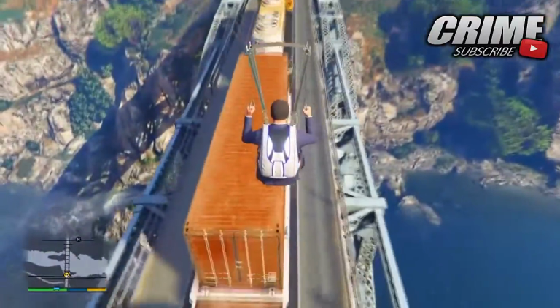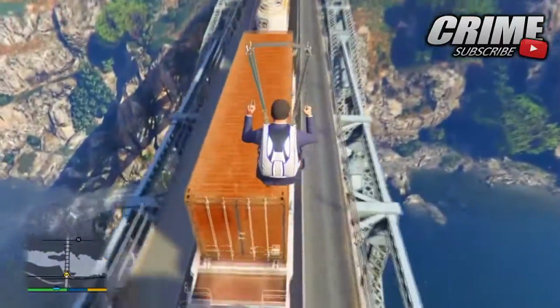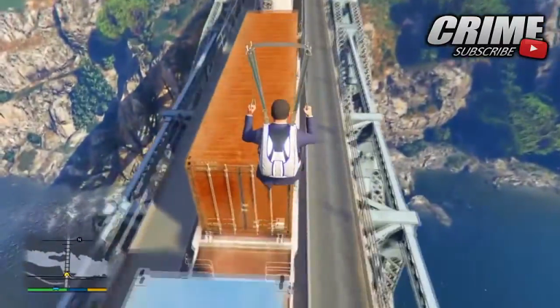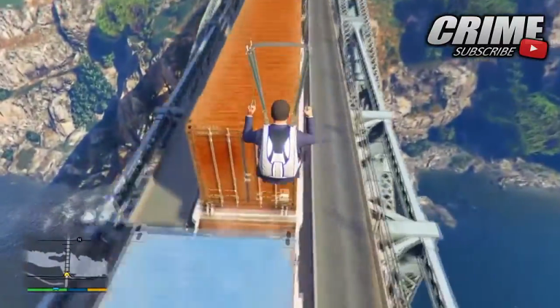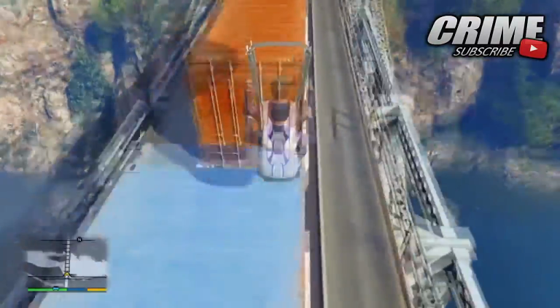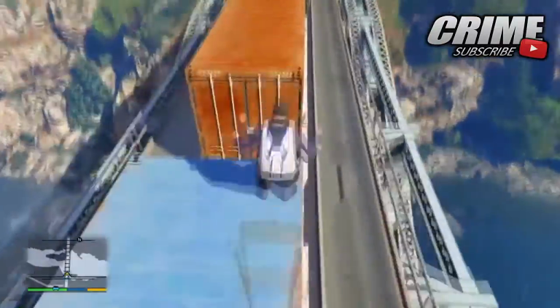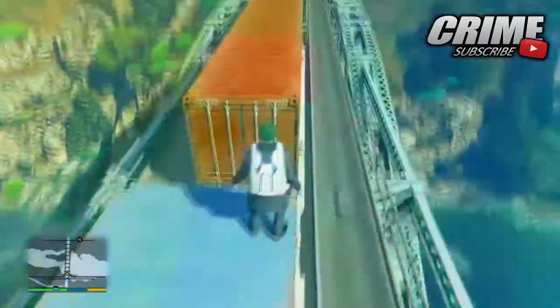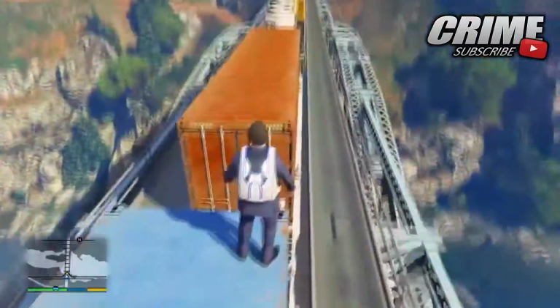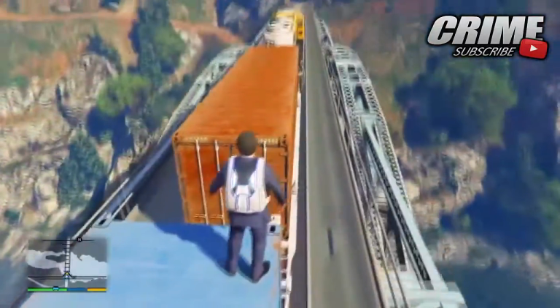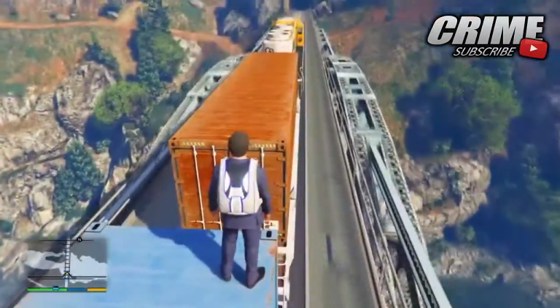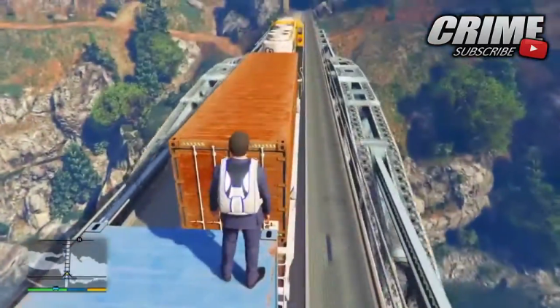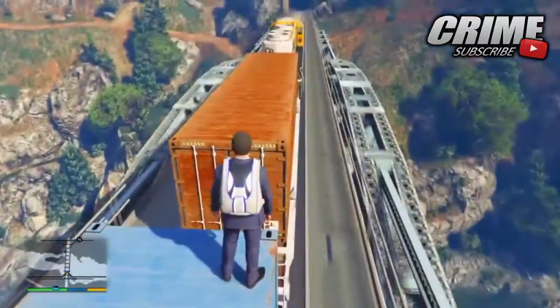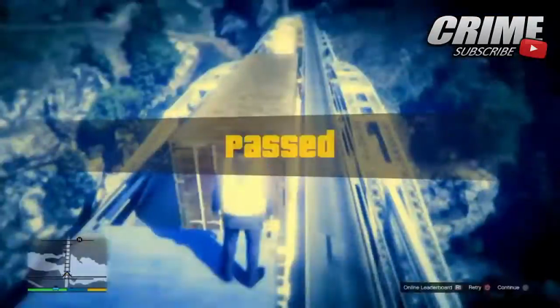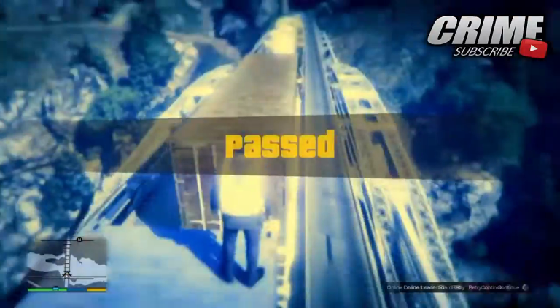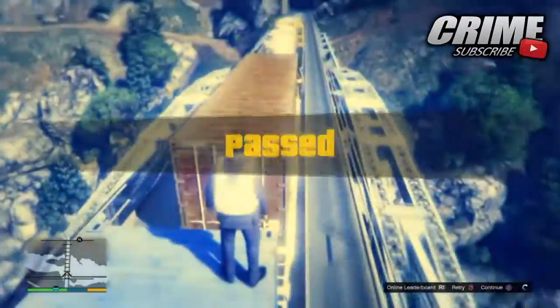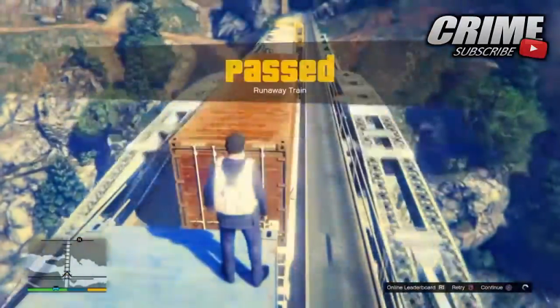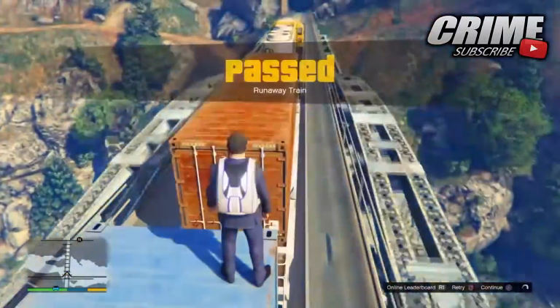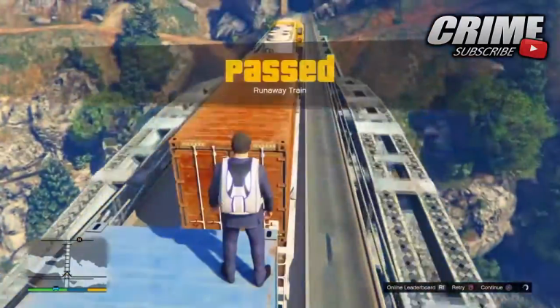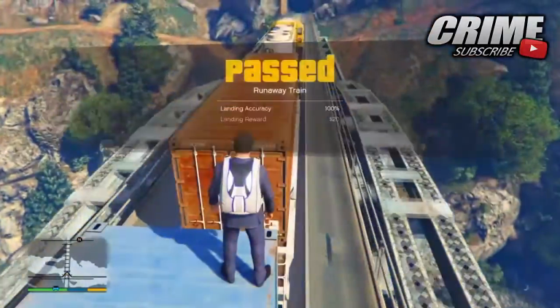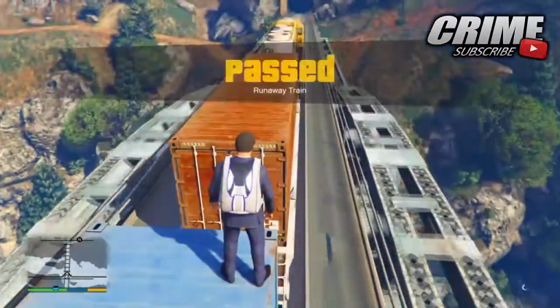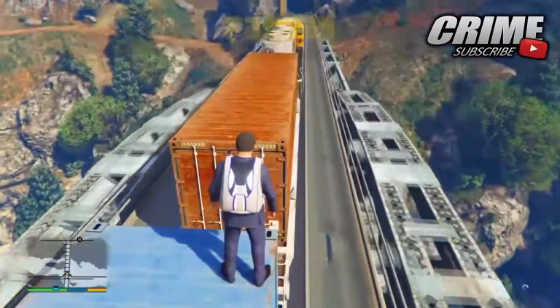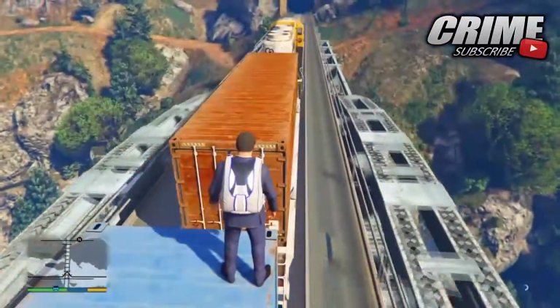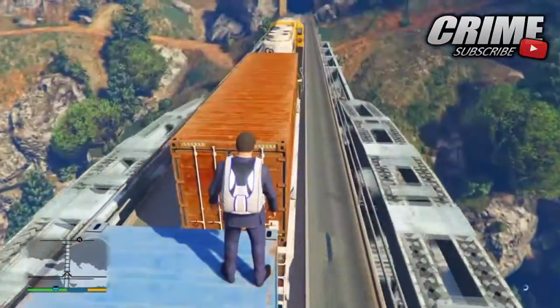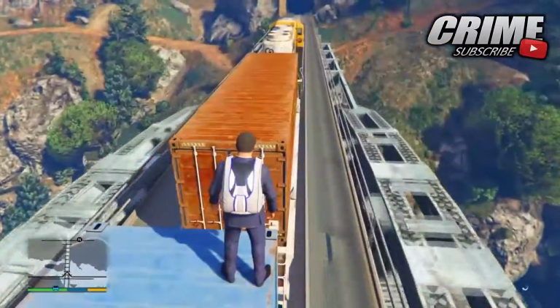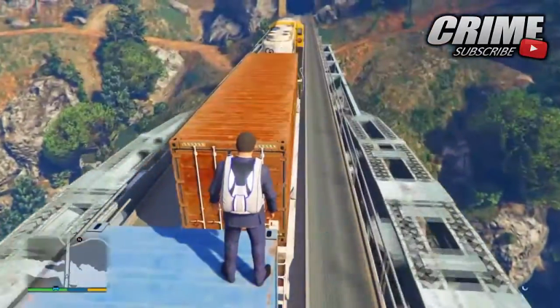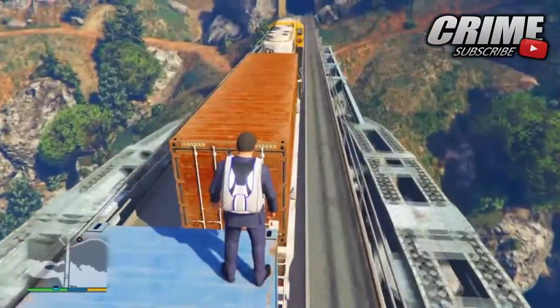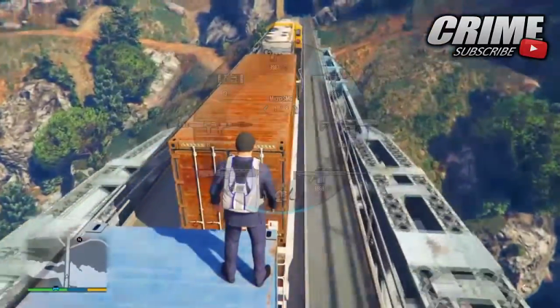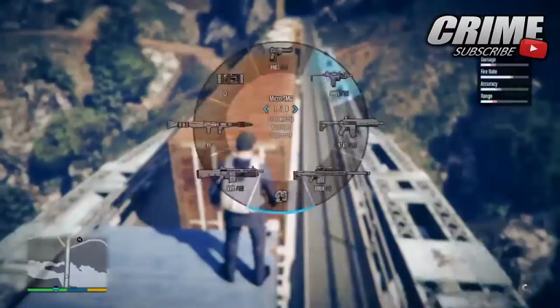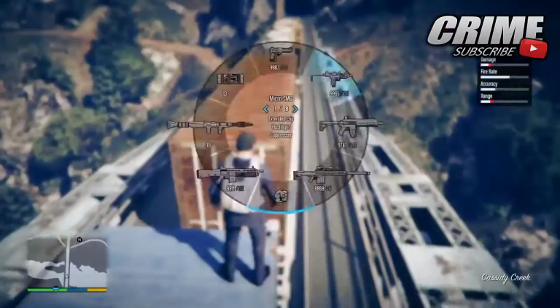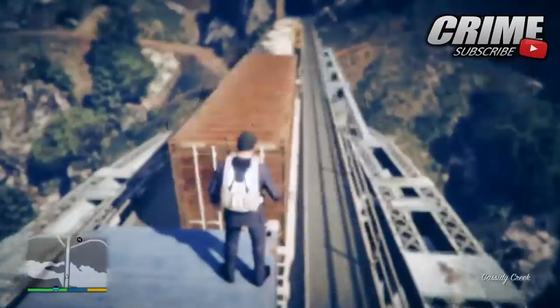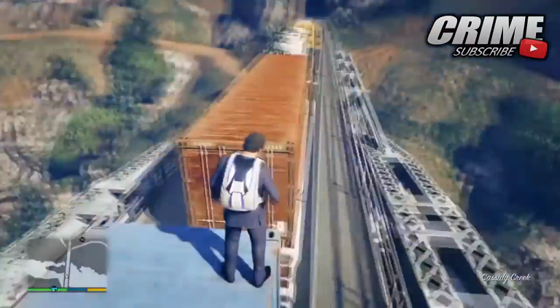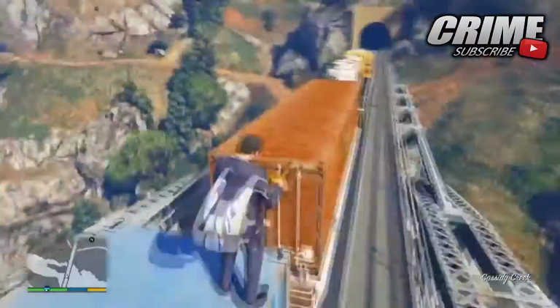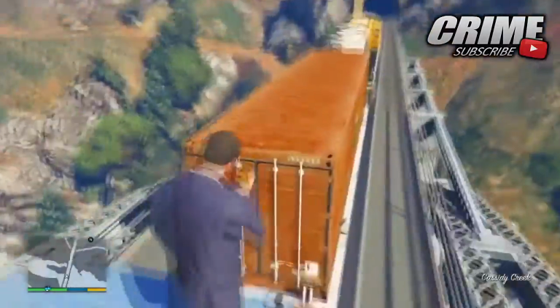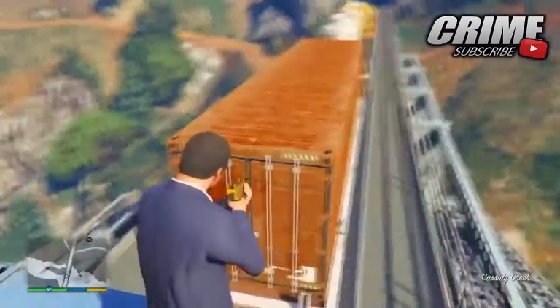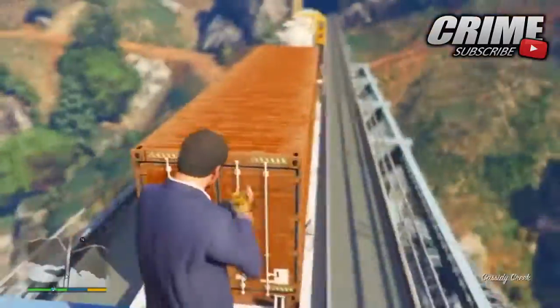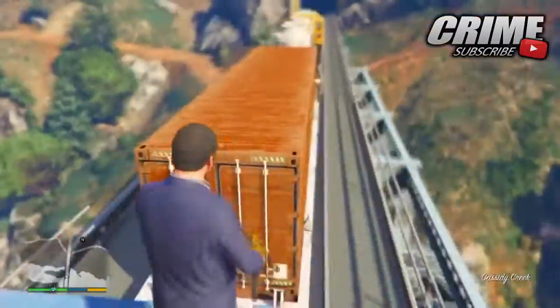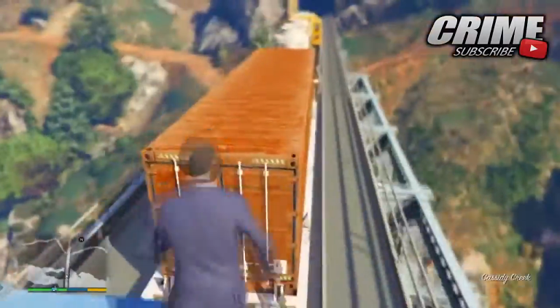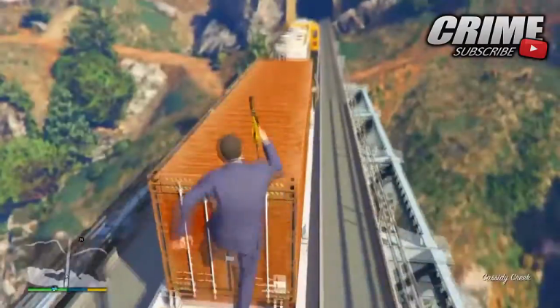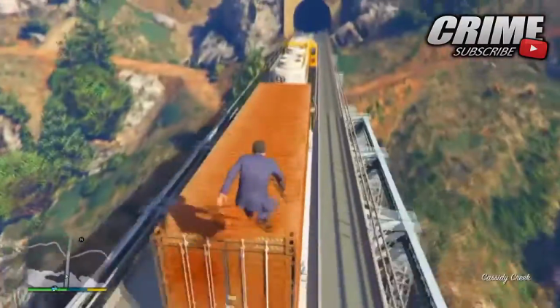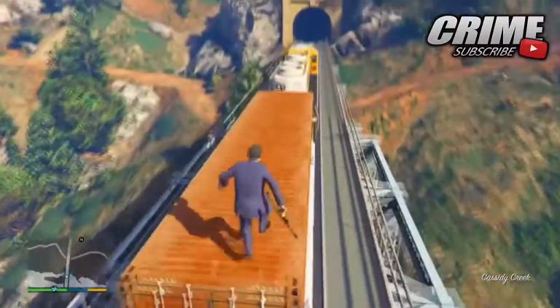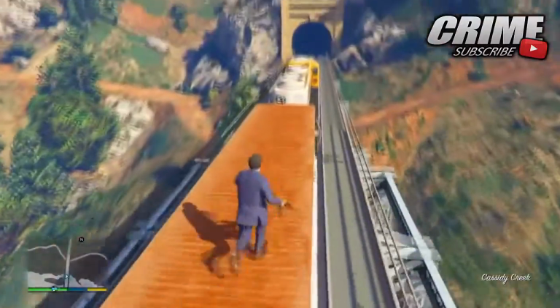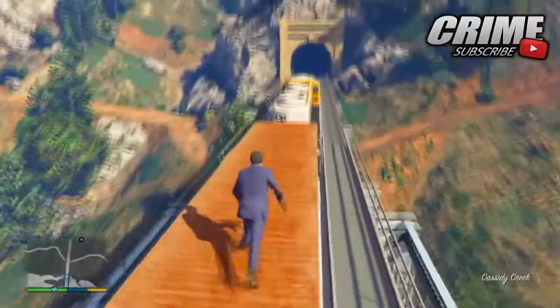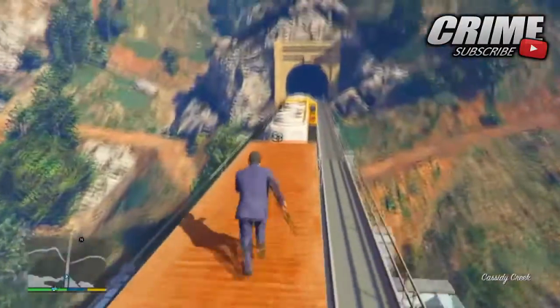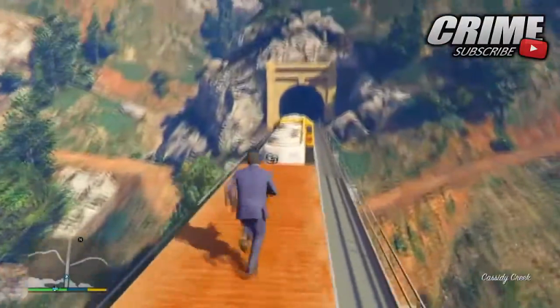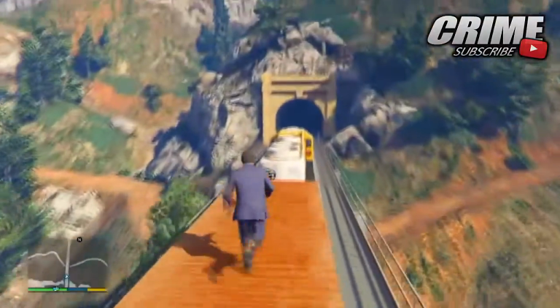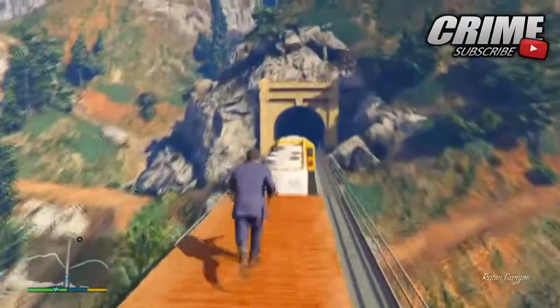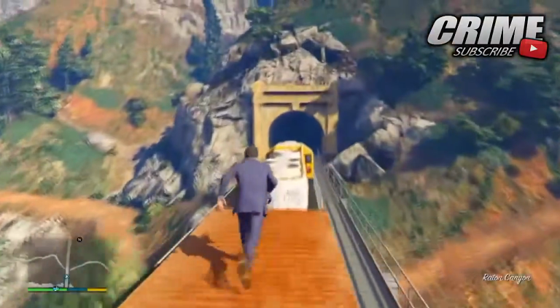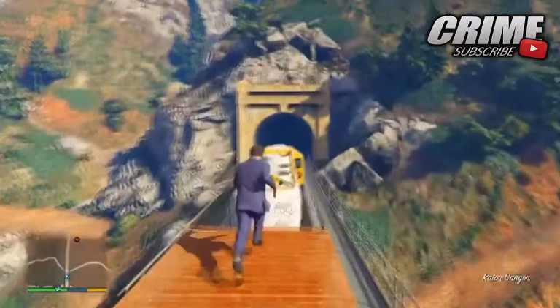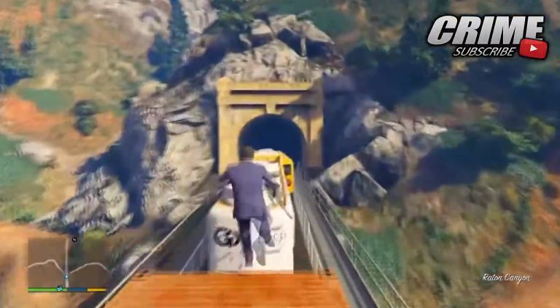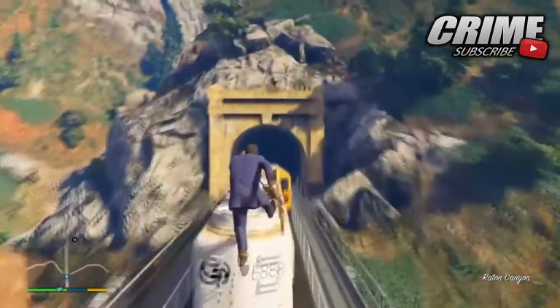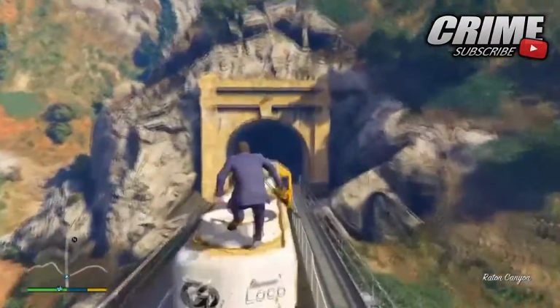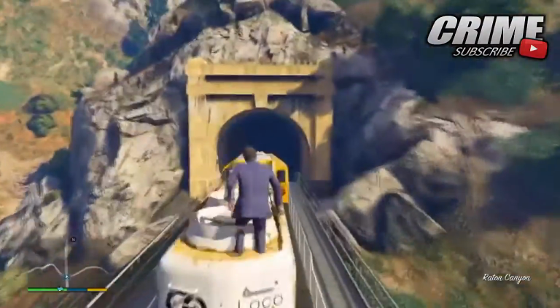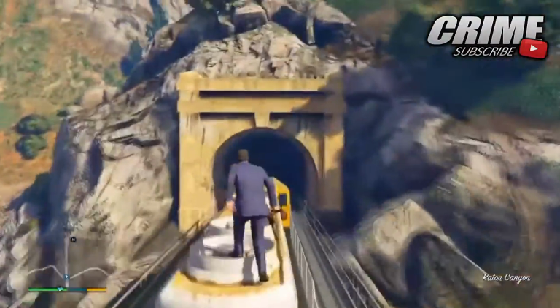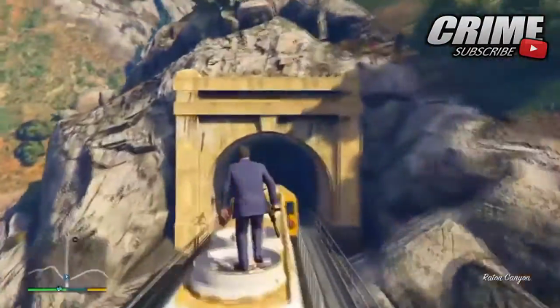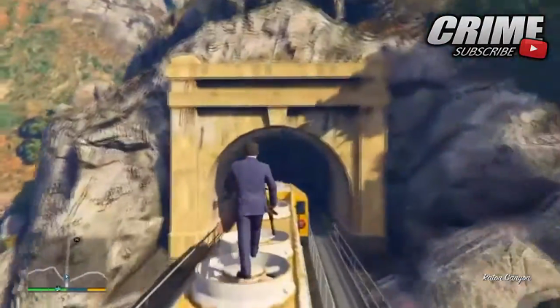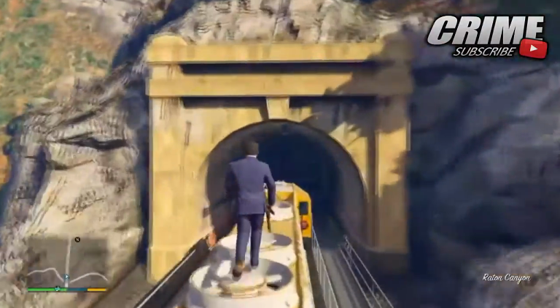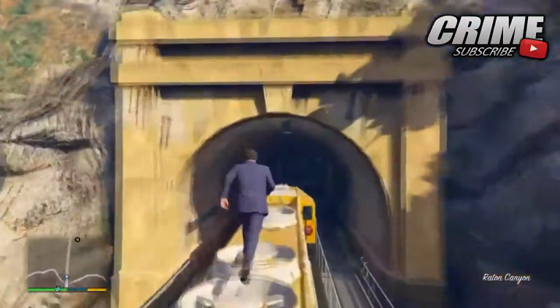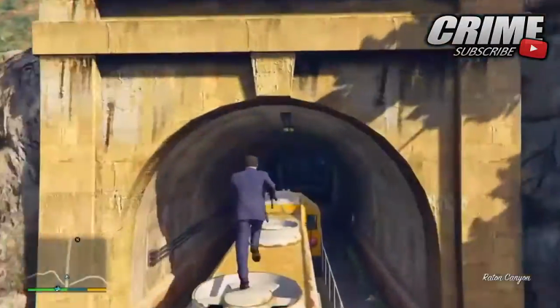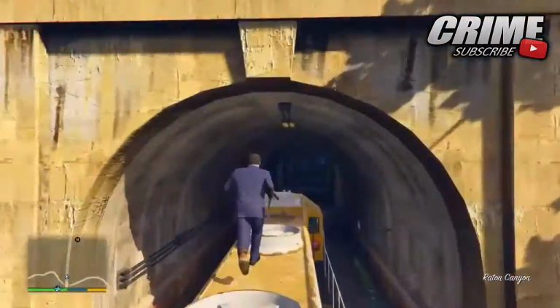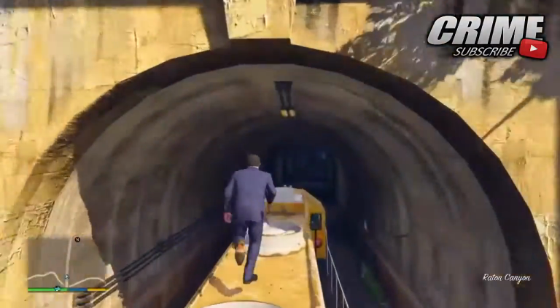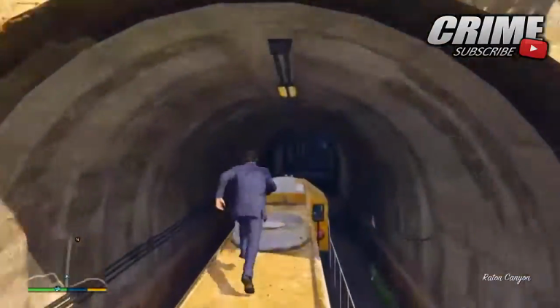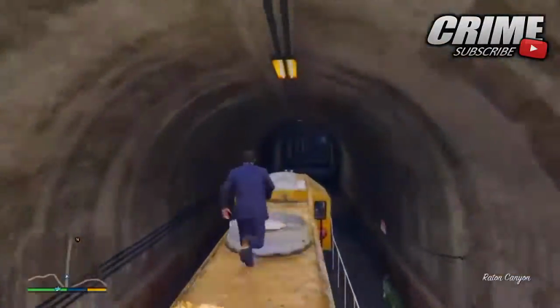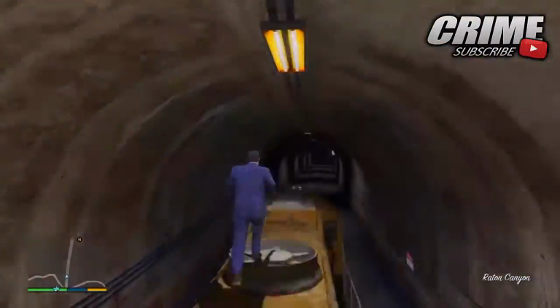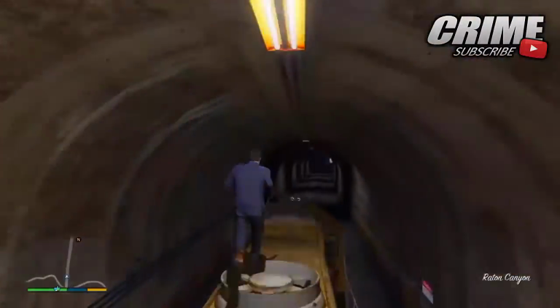Once you've landed on the train, make your way to the front of the carriage. As you can see when you get to the front, there'll be no one inside the train.